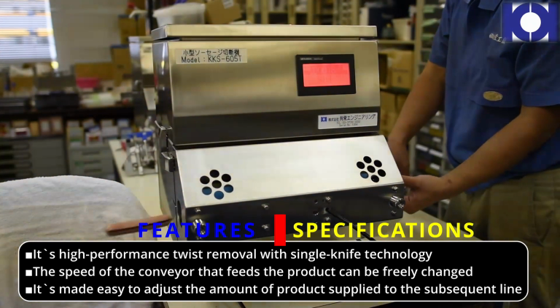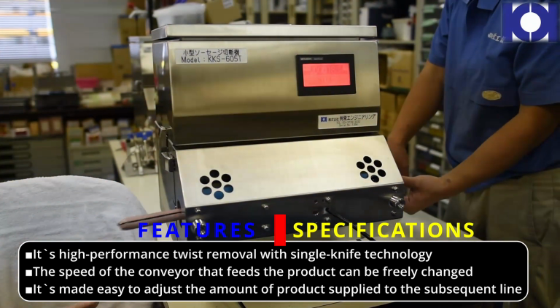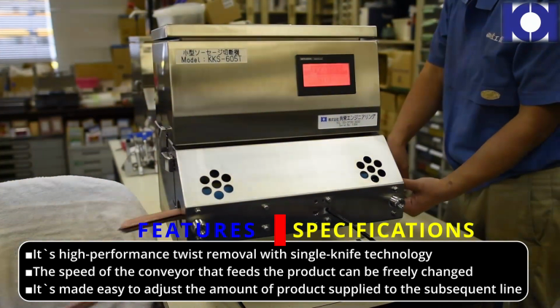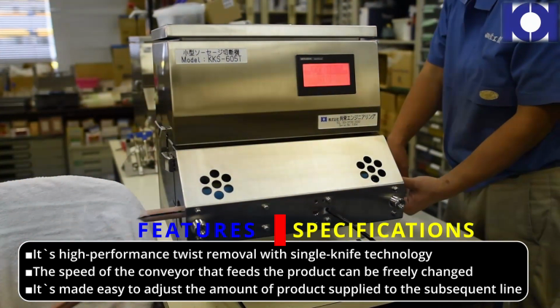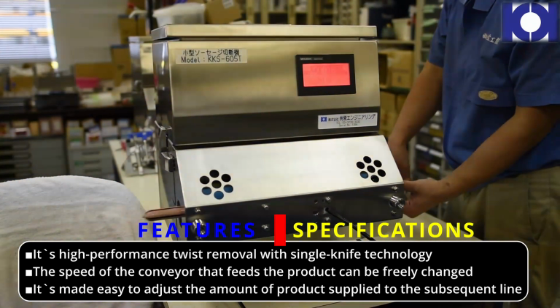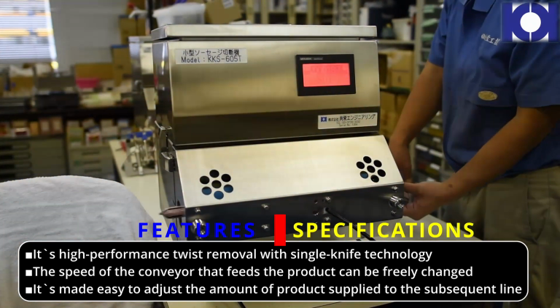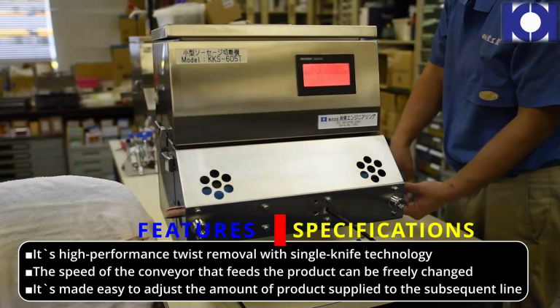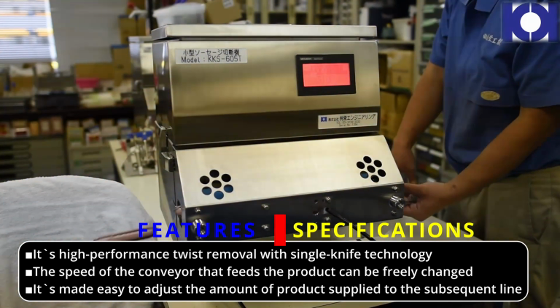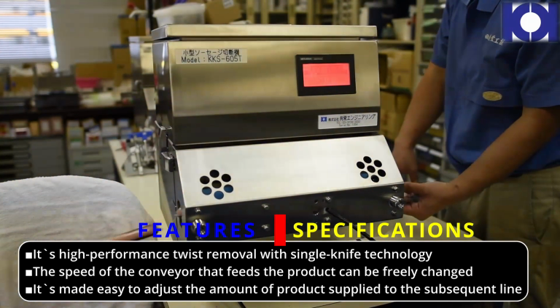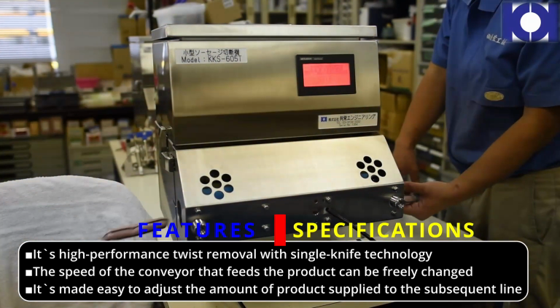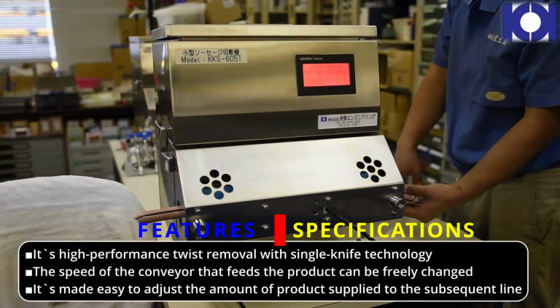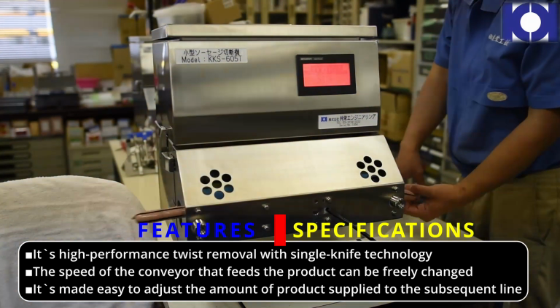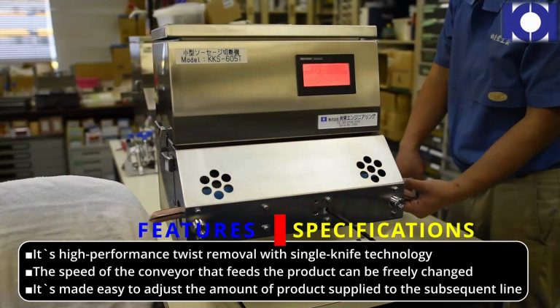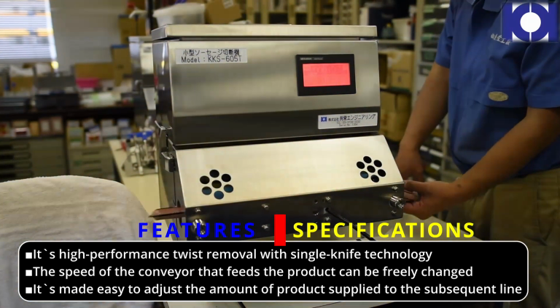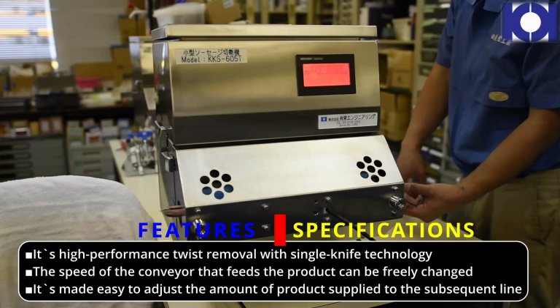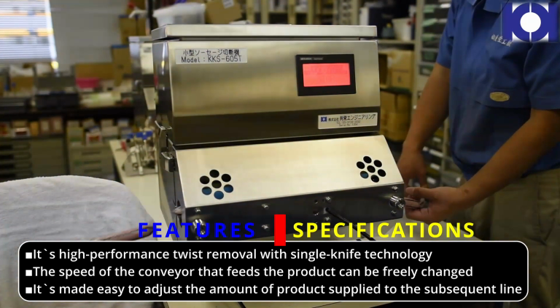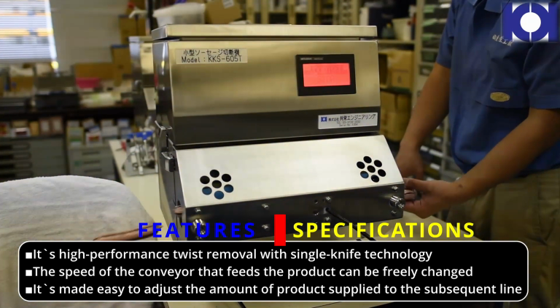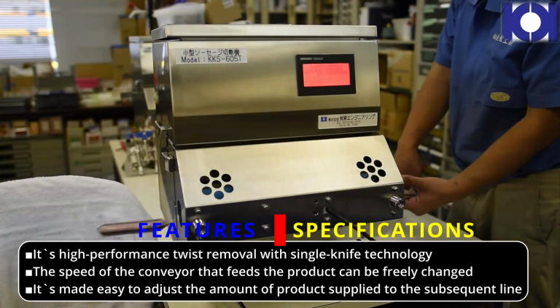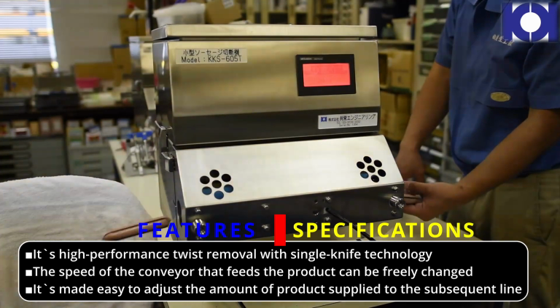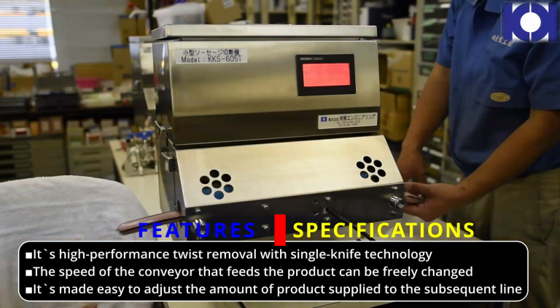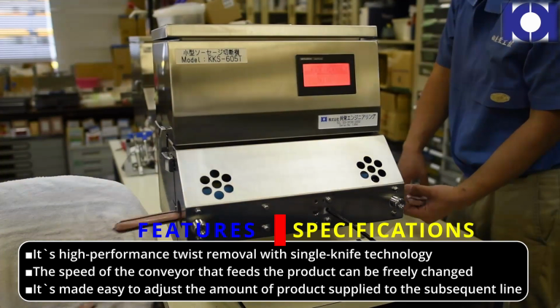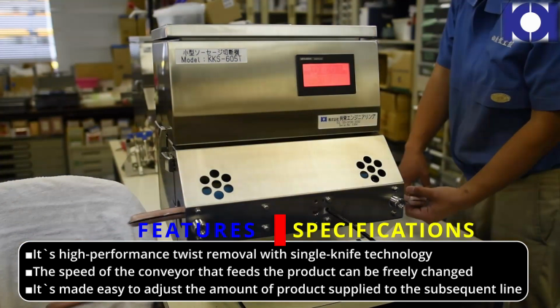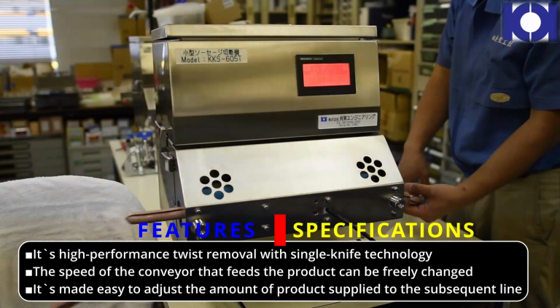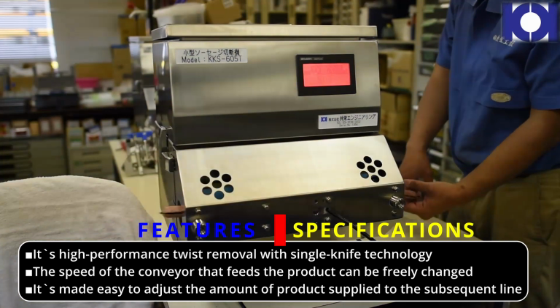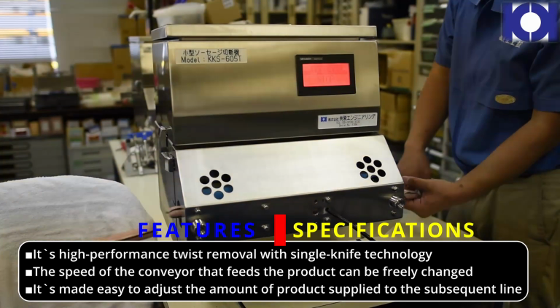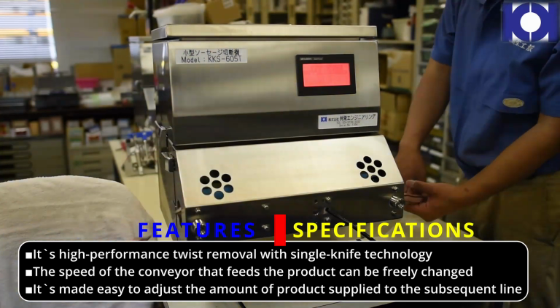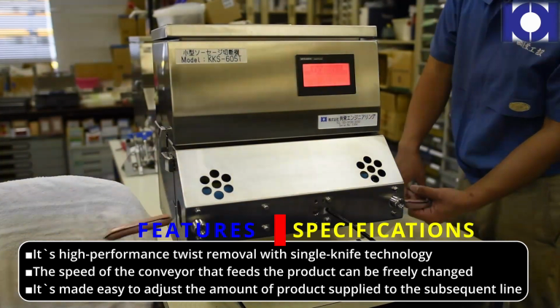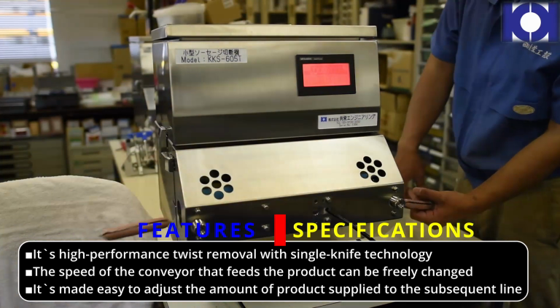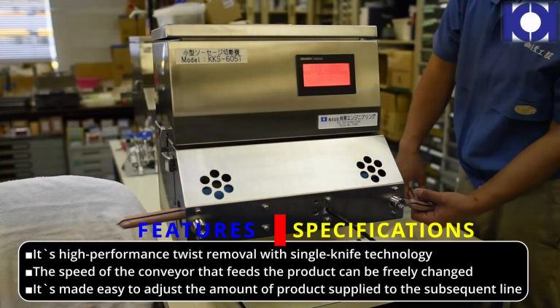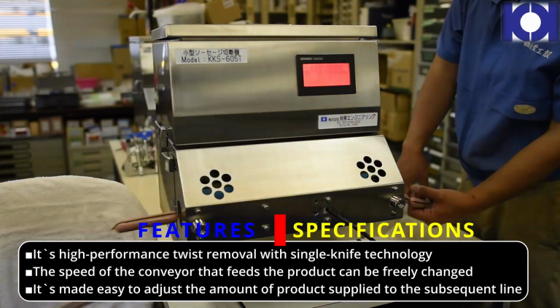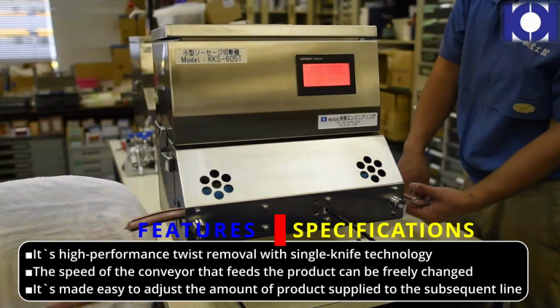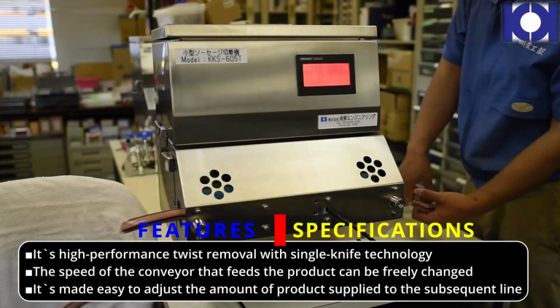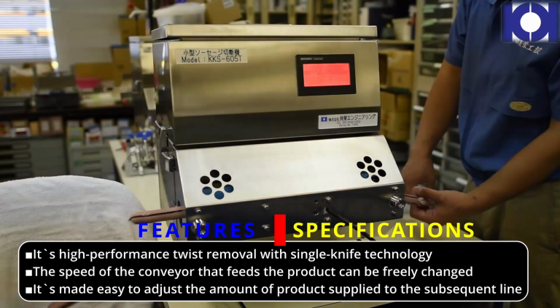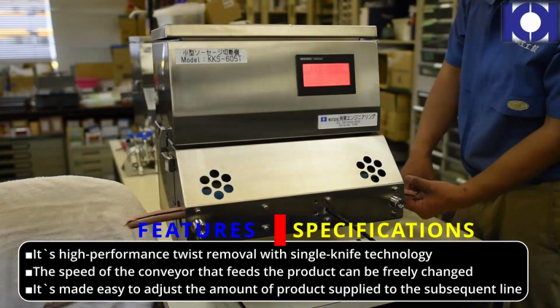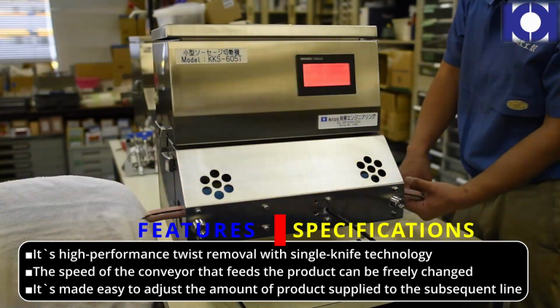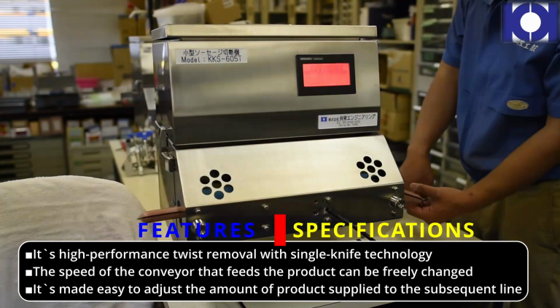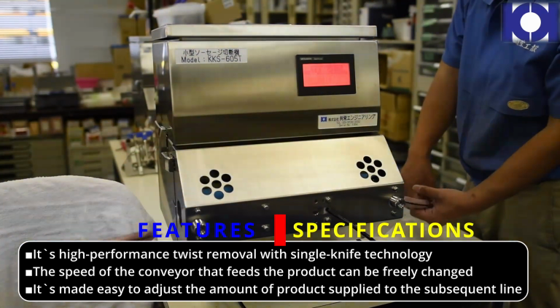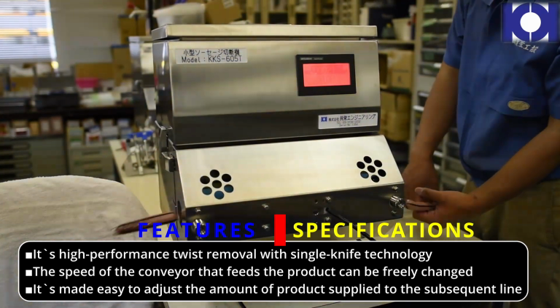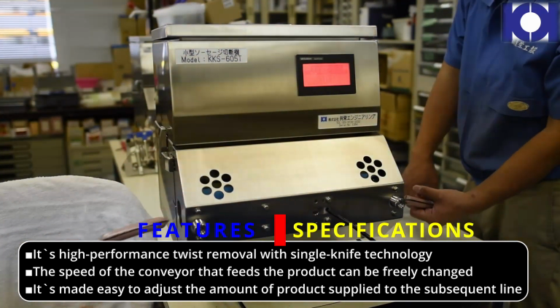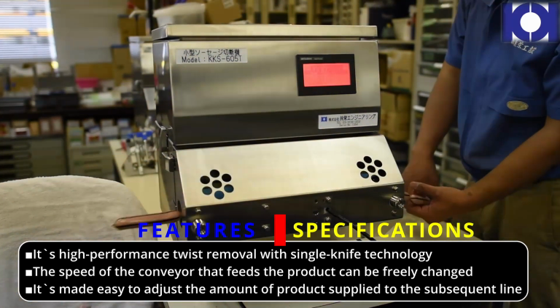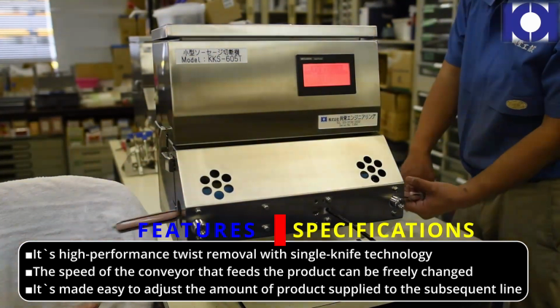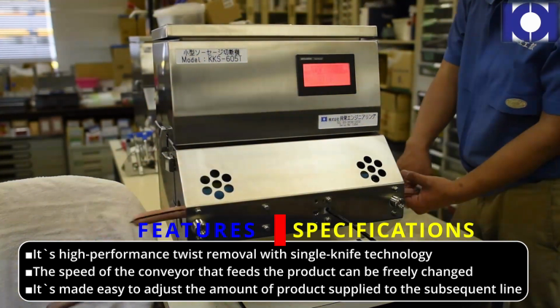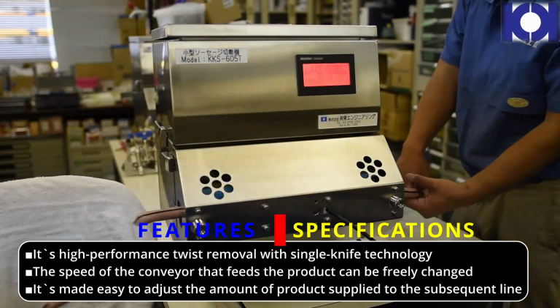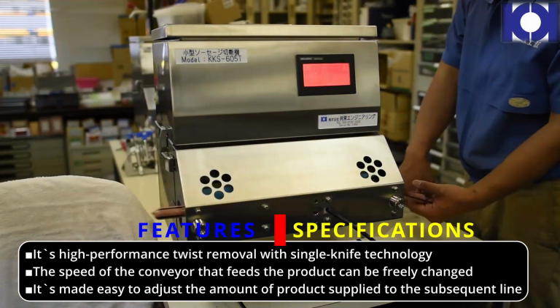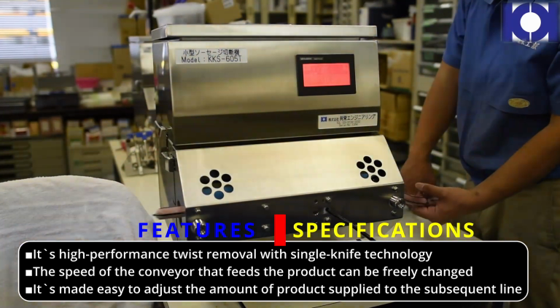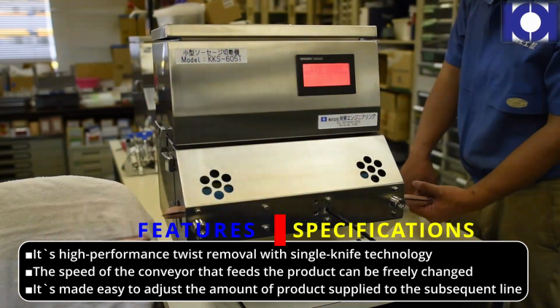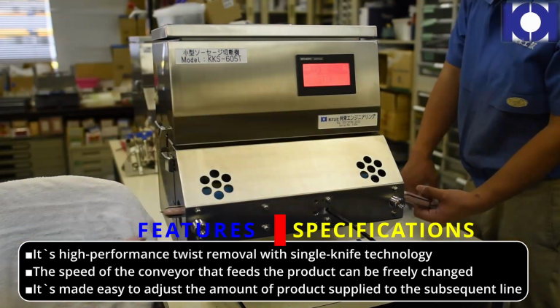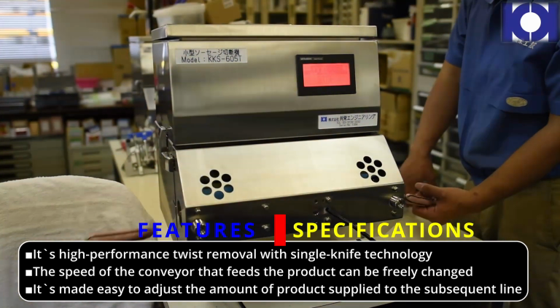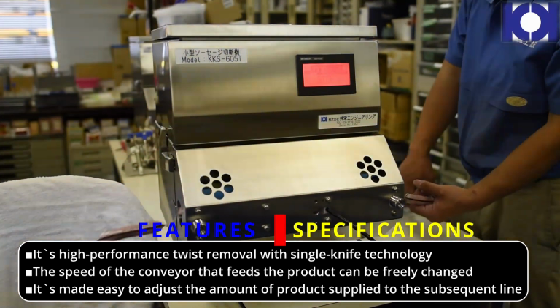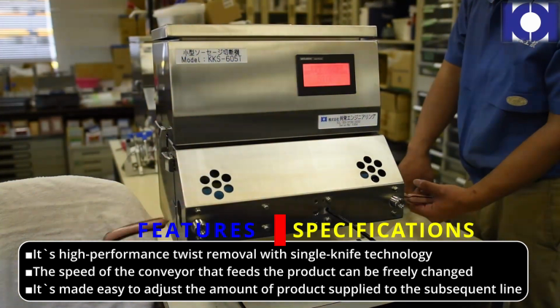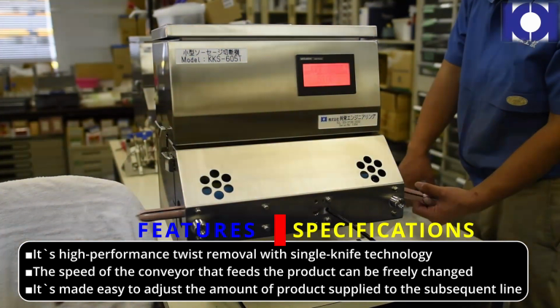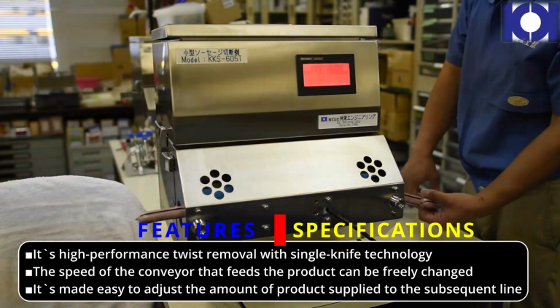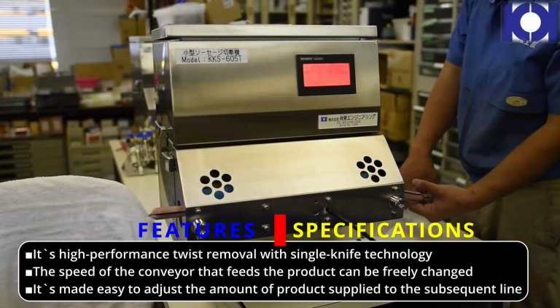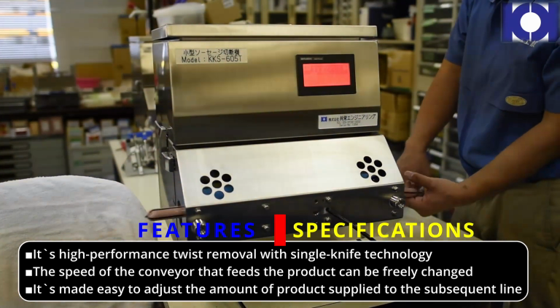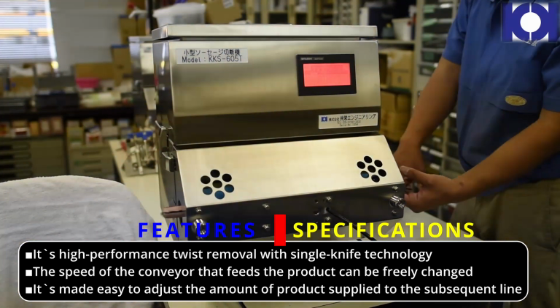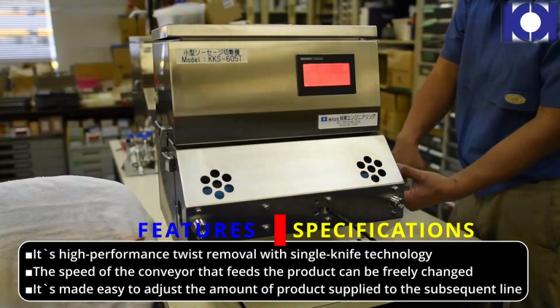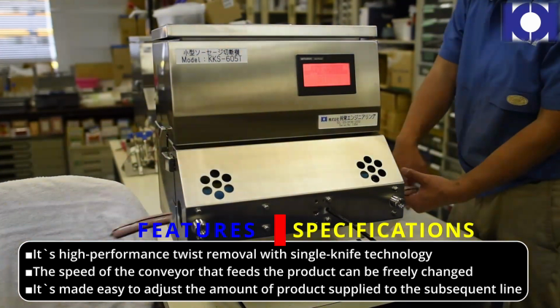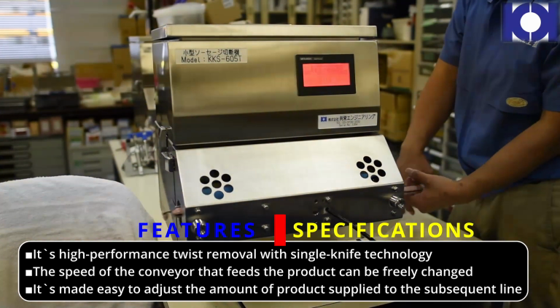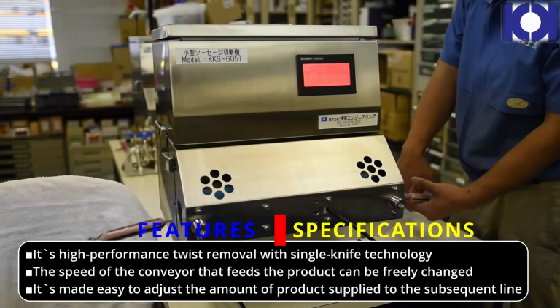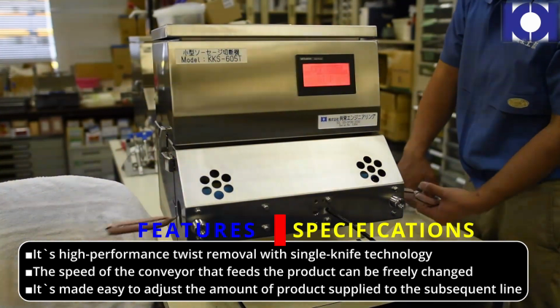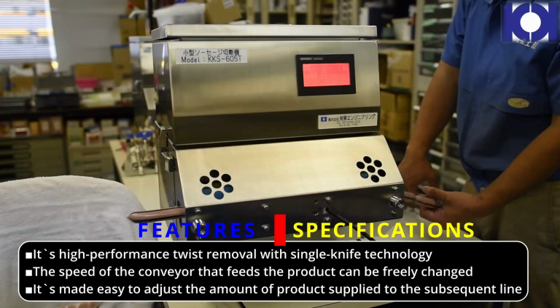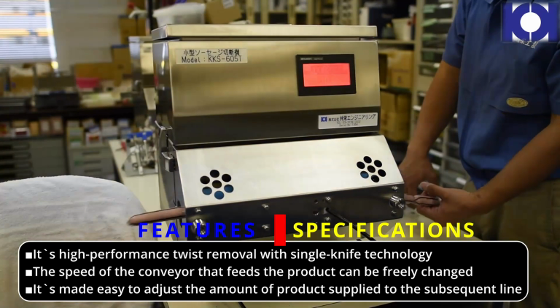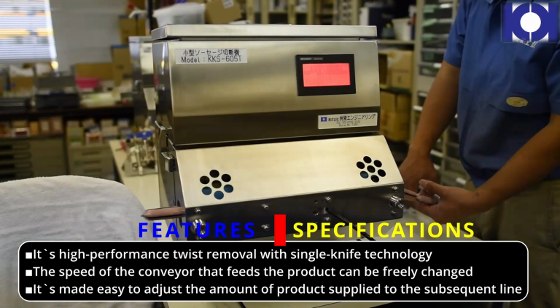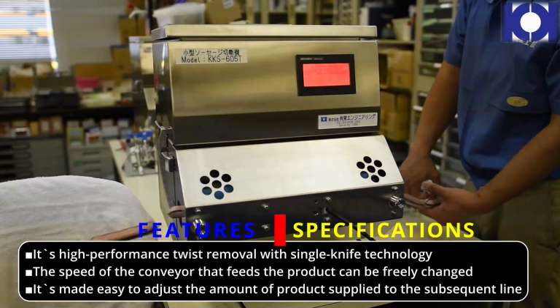The speed of the conveyor that feeds the product can be freely changed, making it easy to adjust the amount of product supplied to the subsequent line.